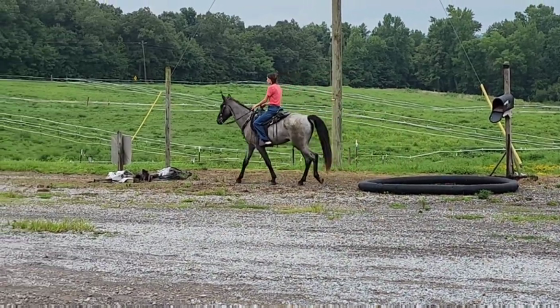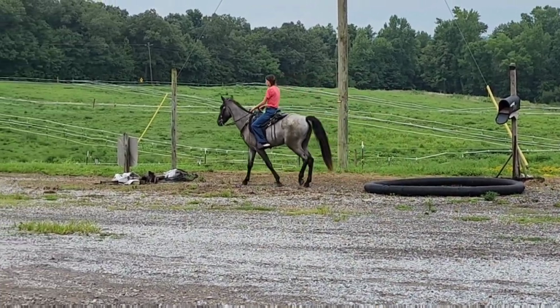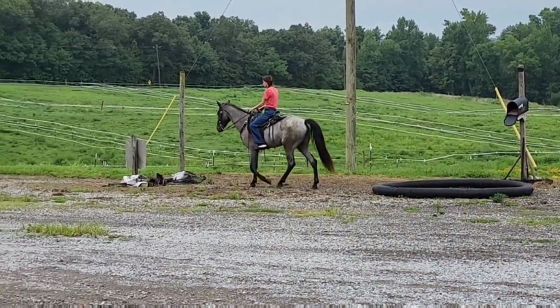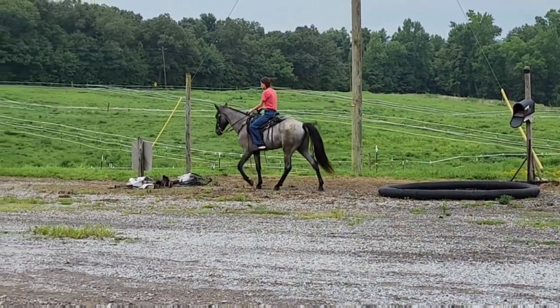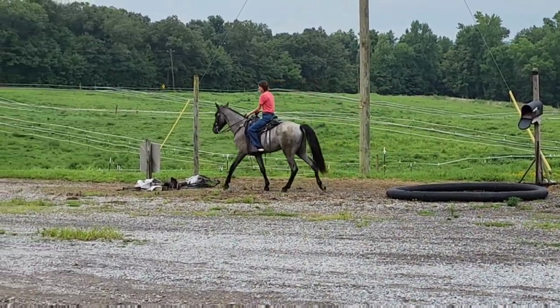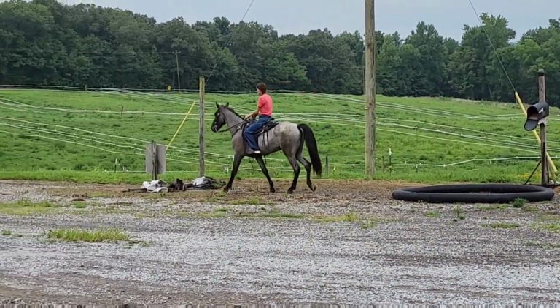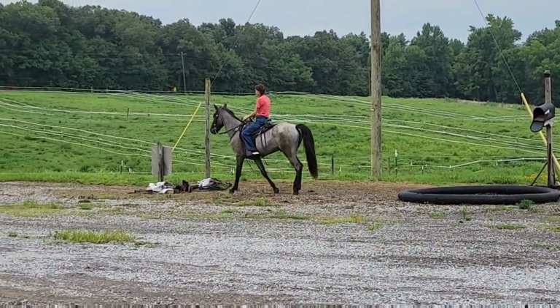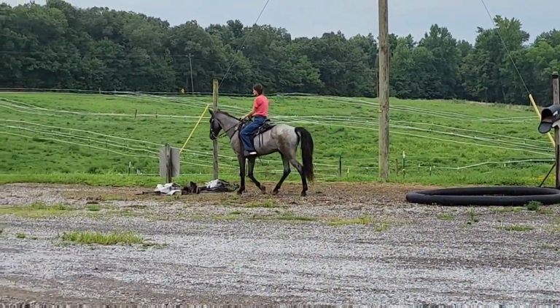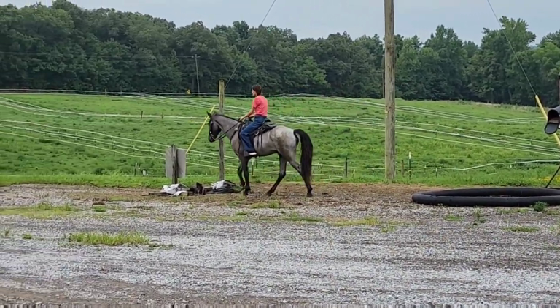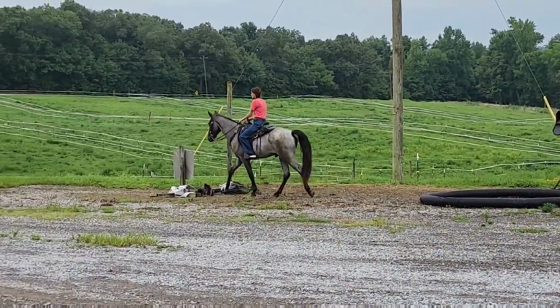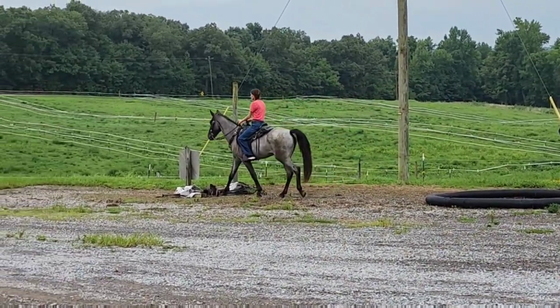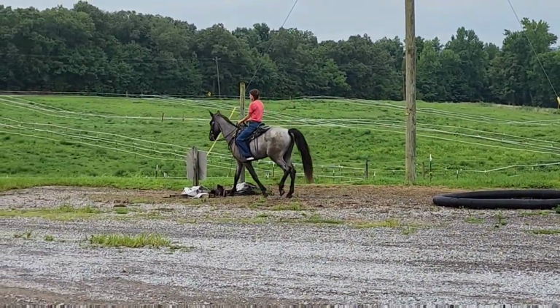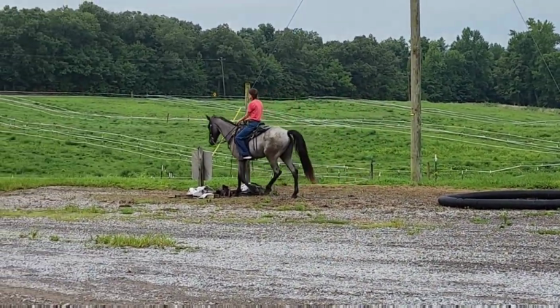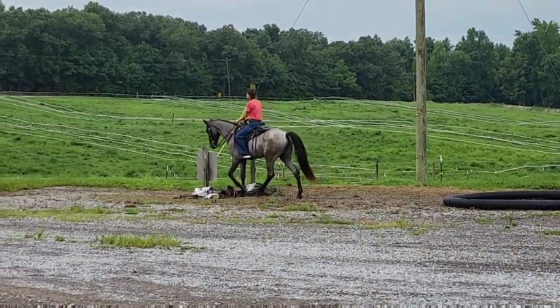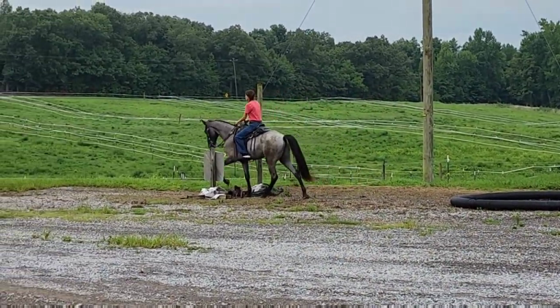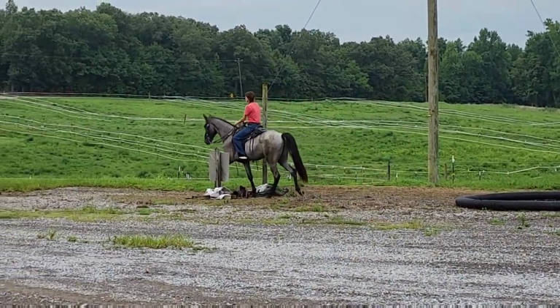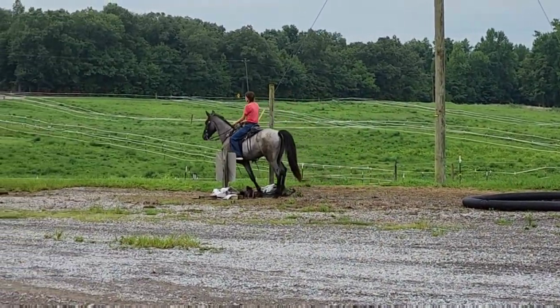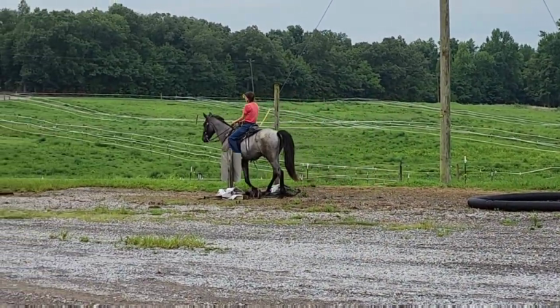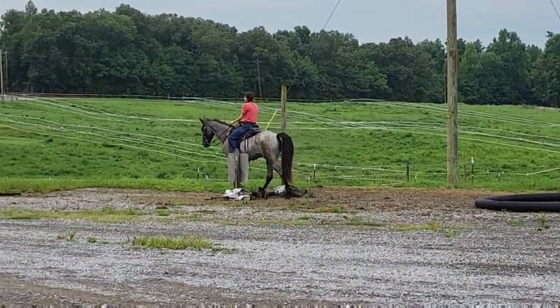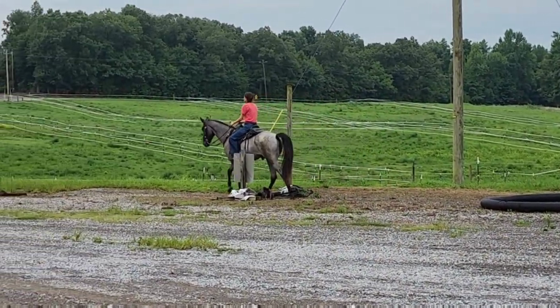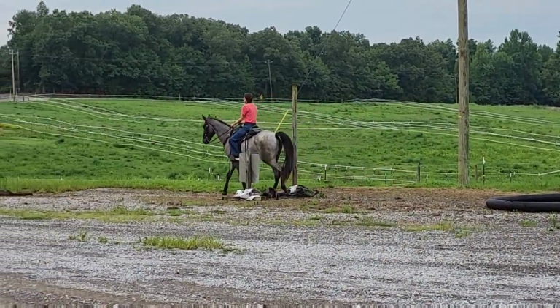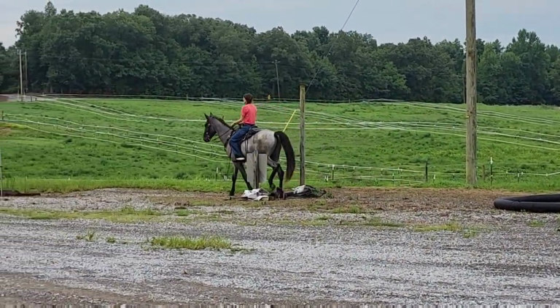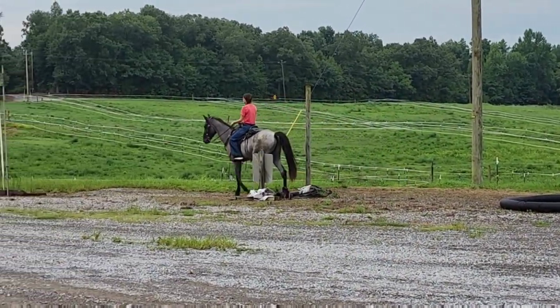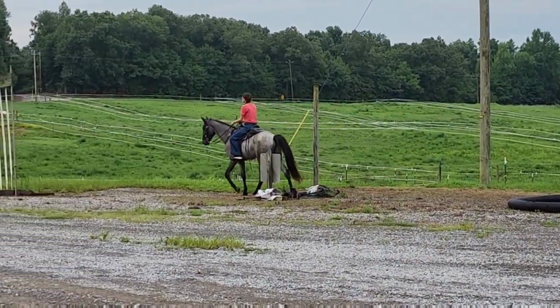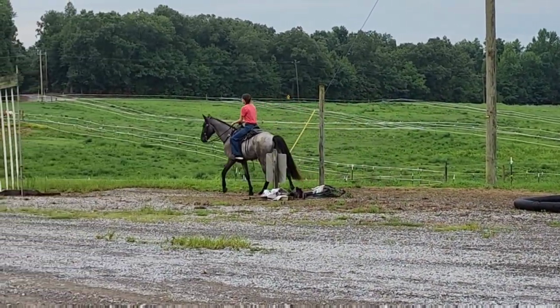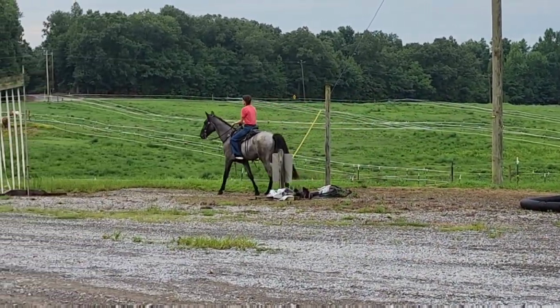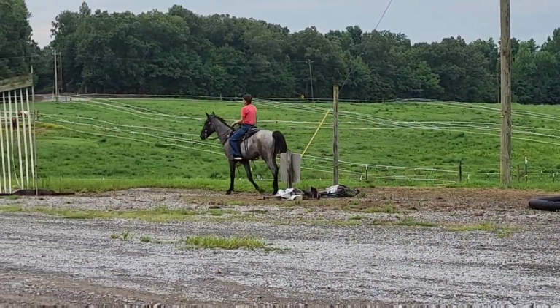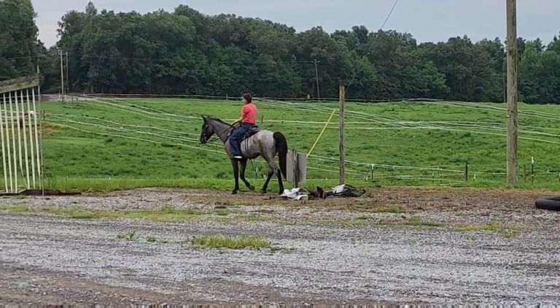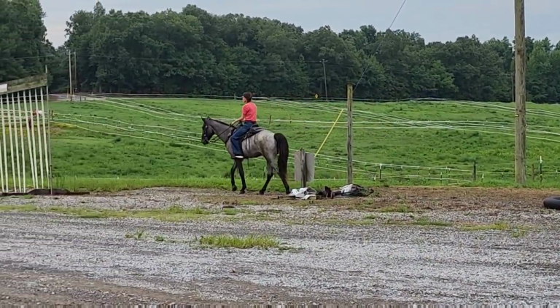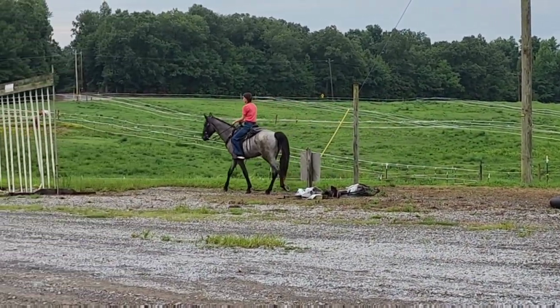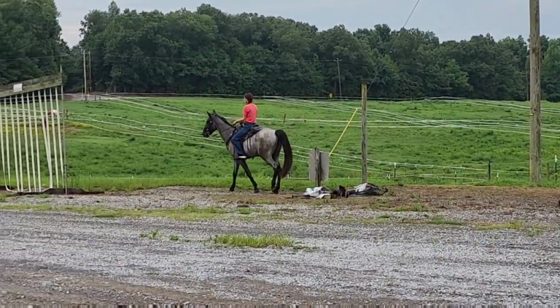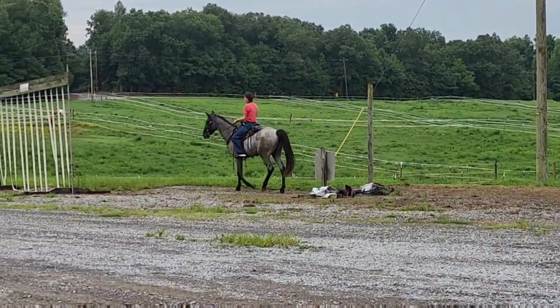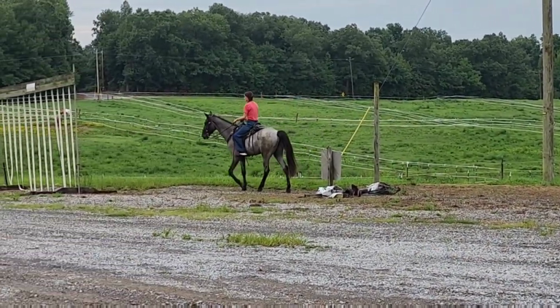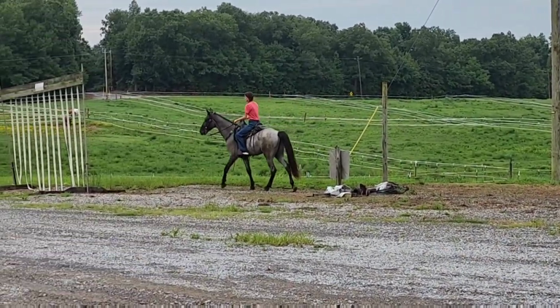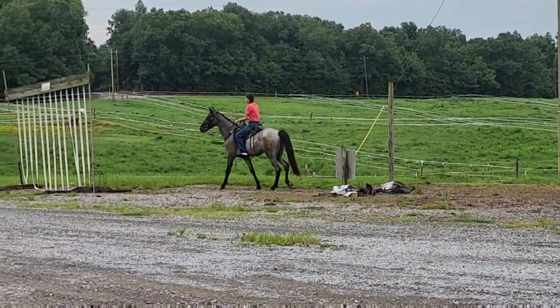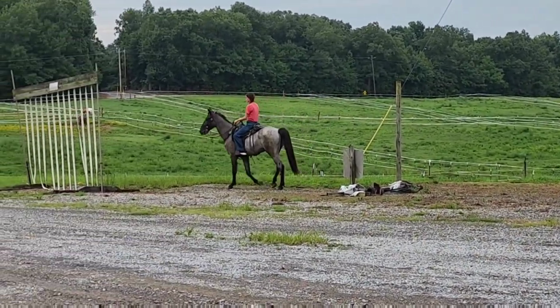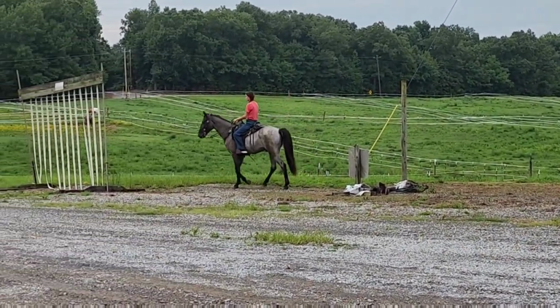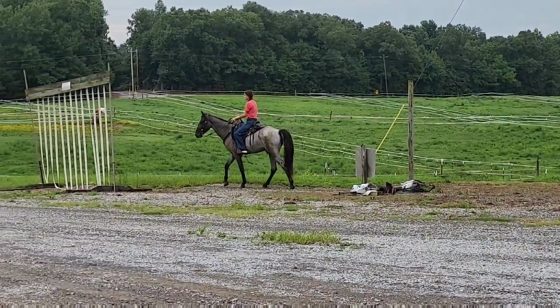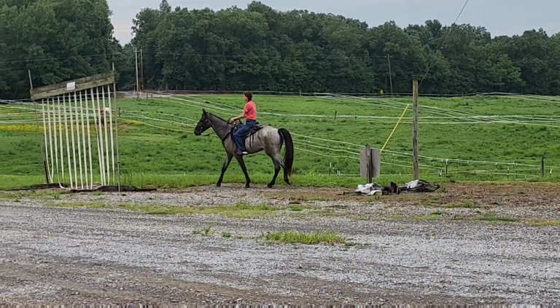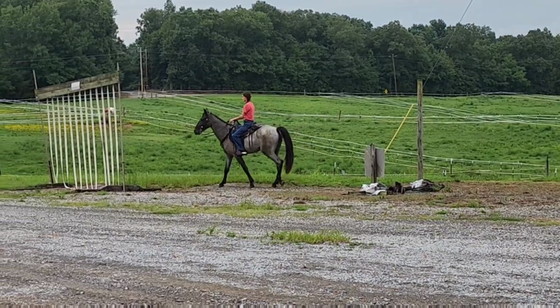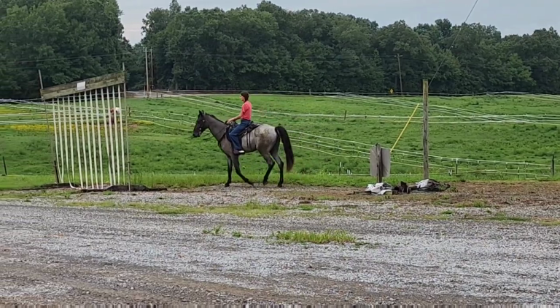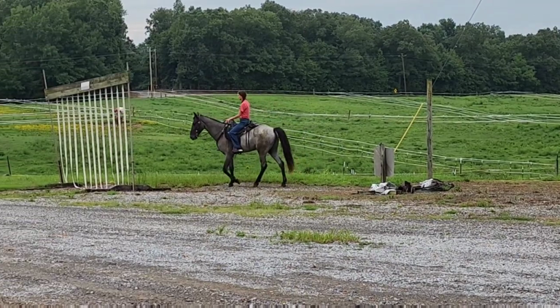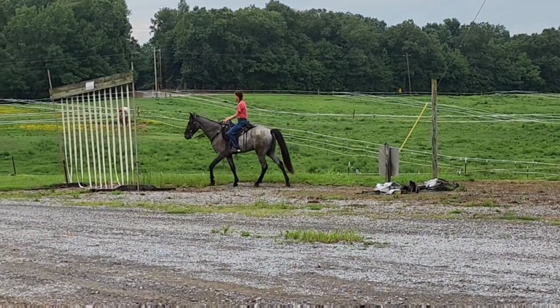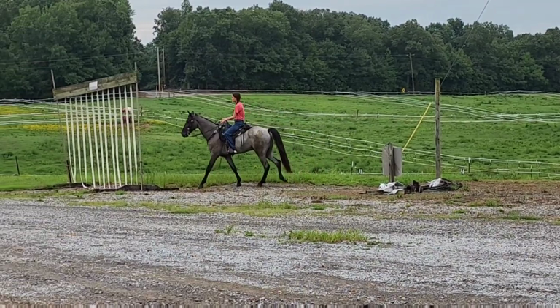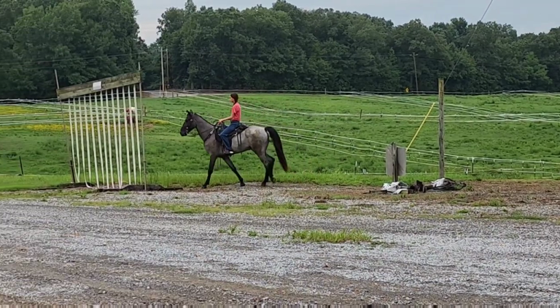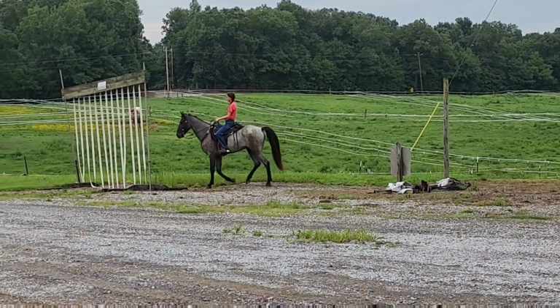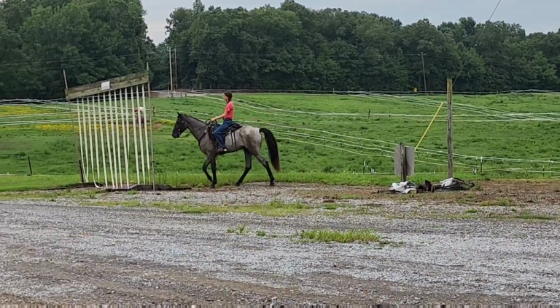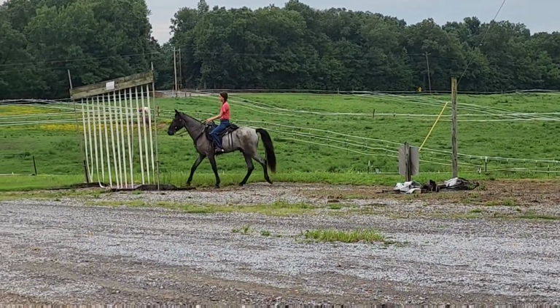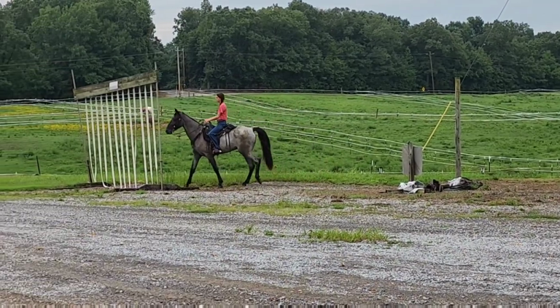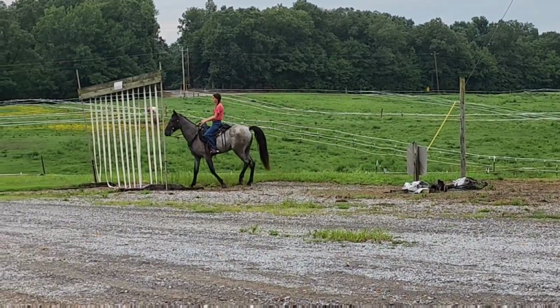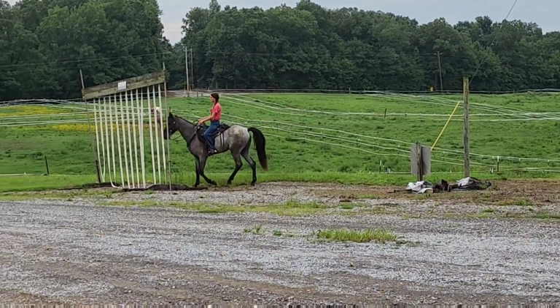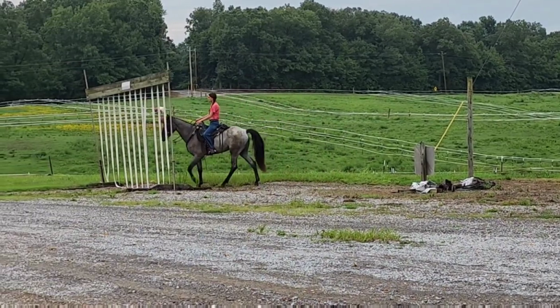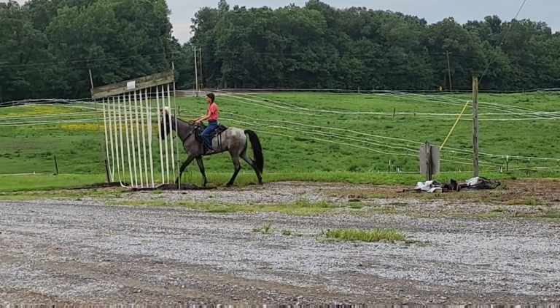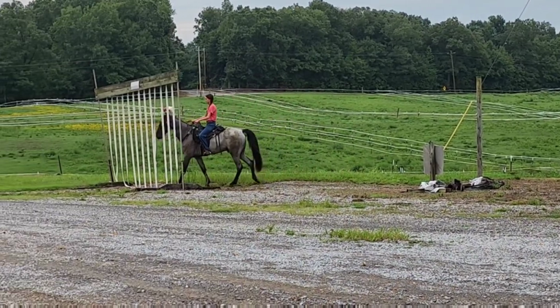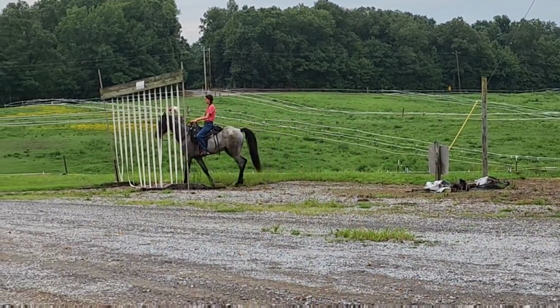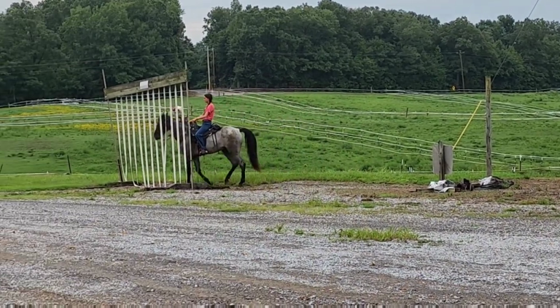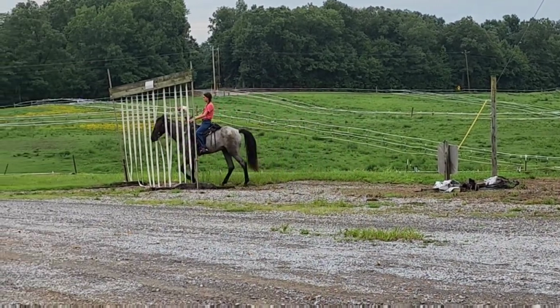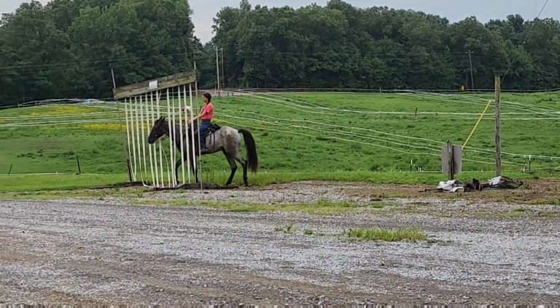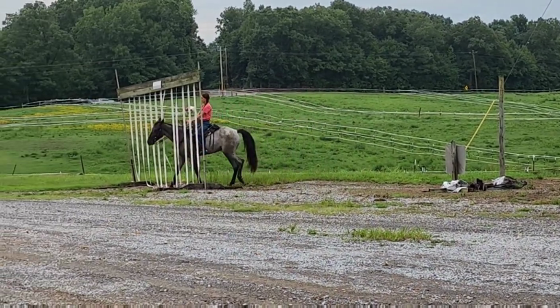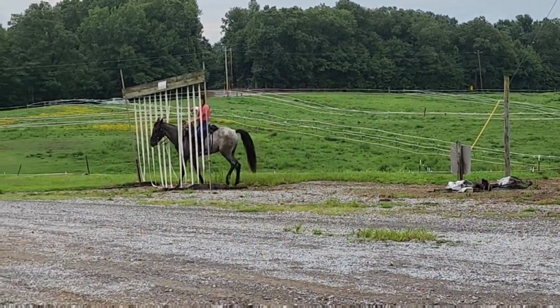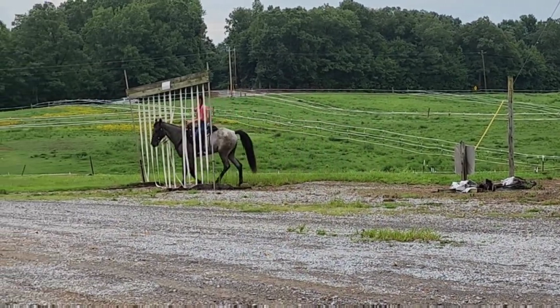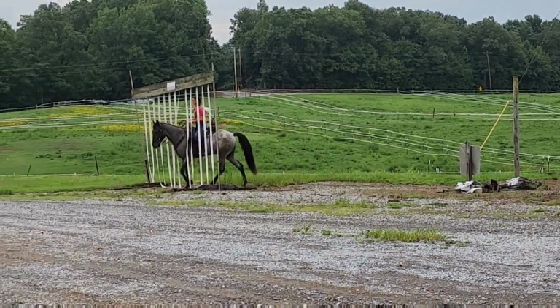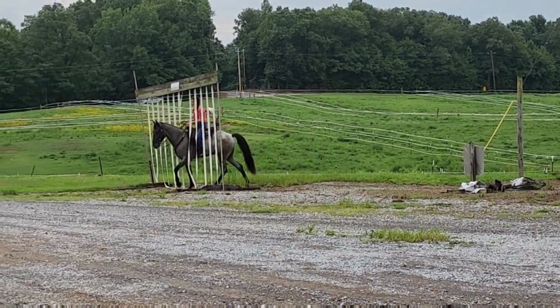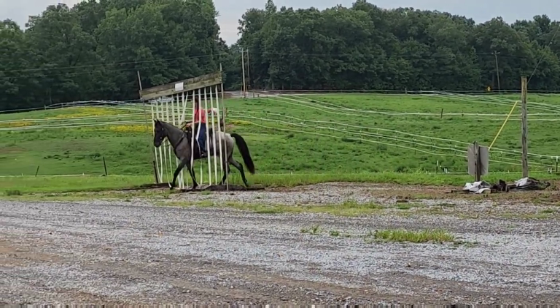He pays so much attention, and as you can see, he's a head shaker. Look at that head shake, just walking.